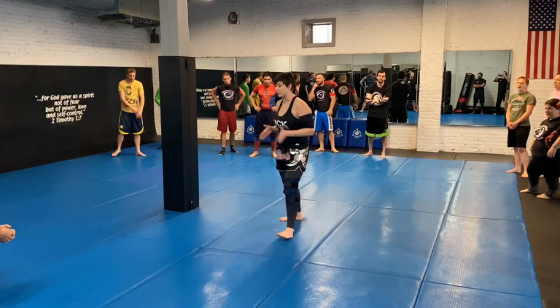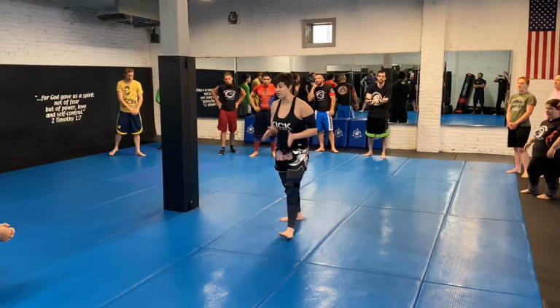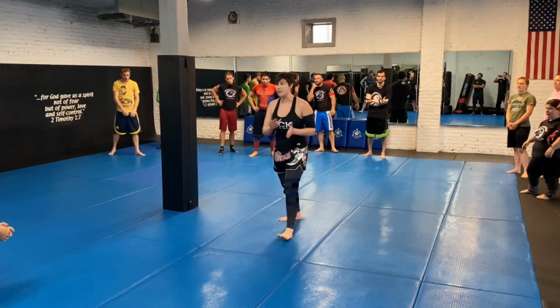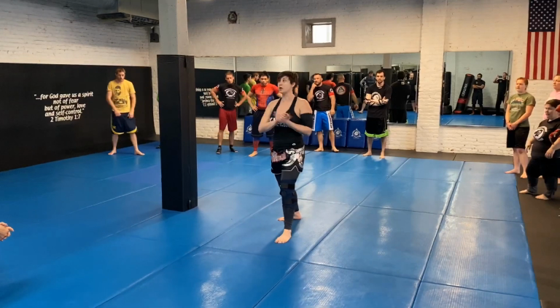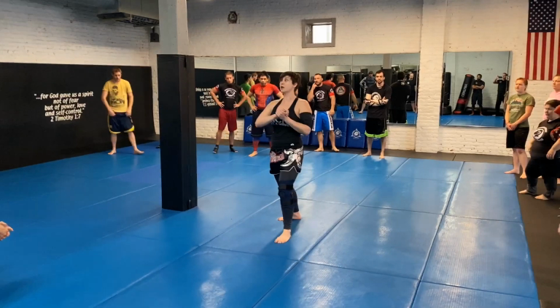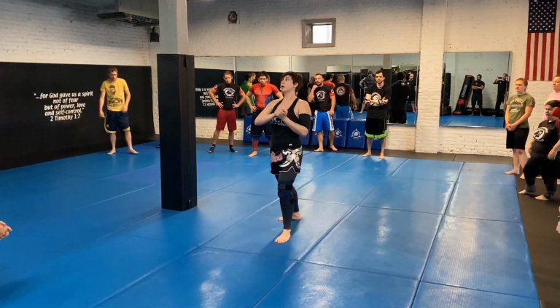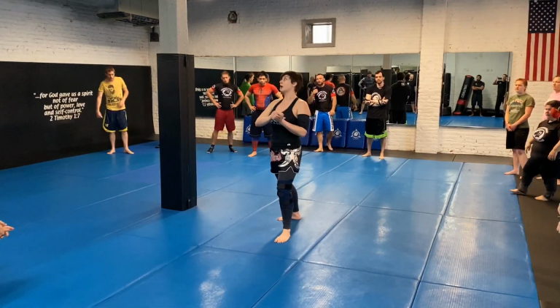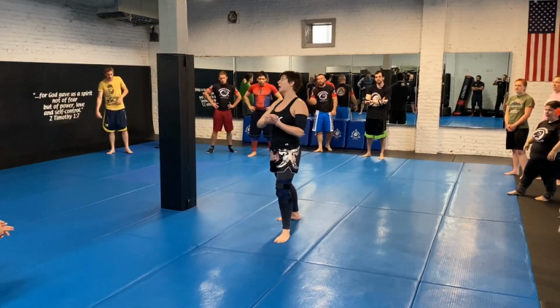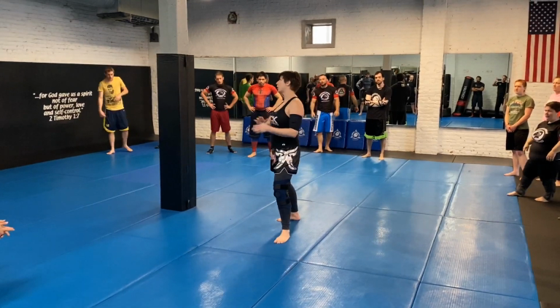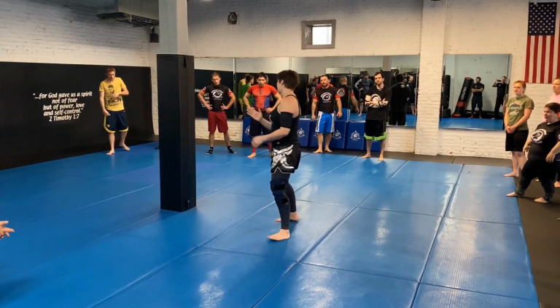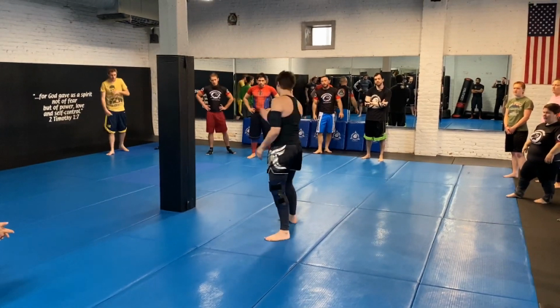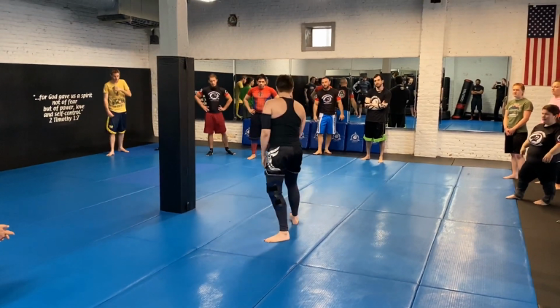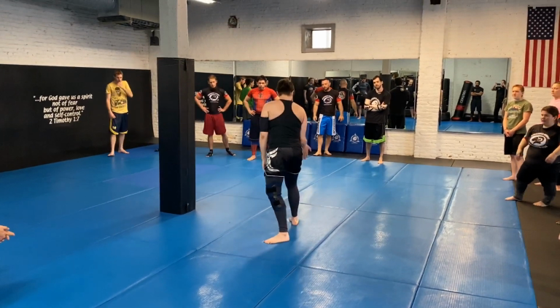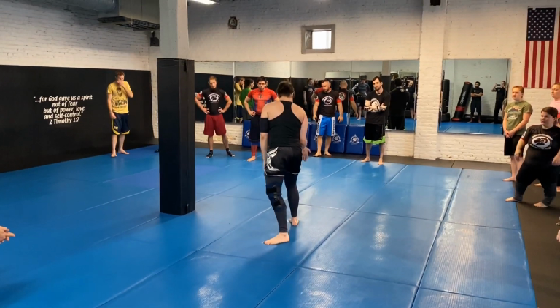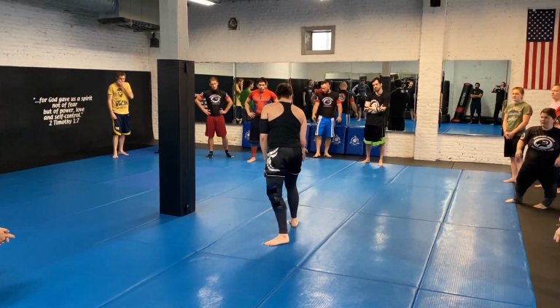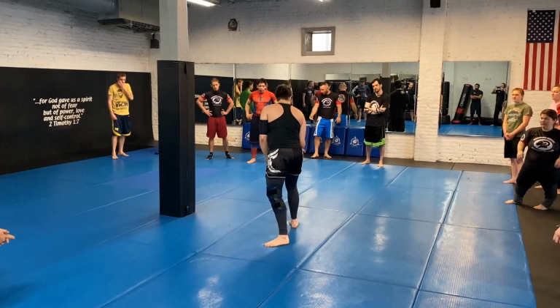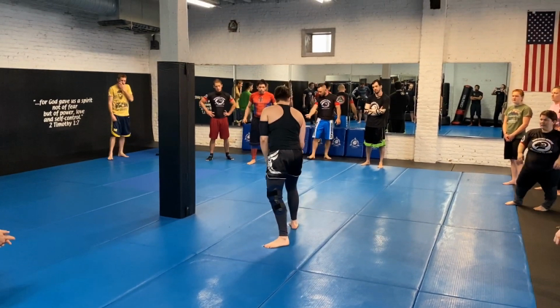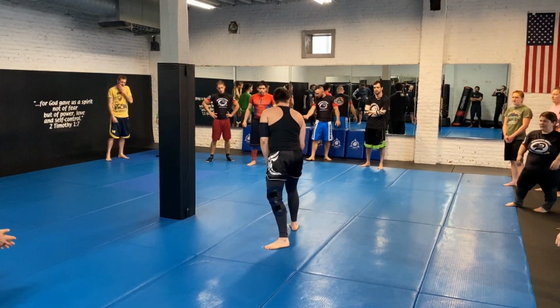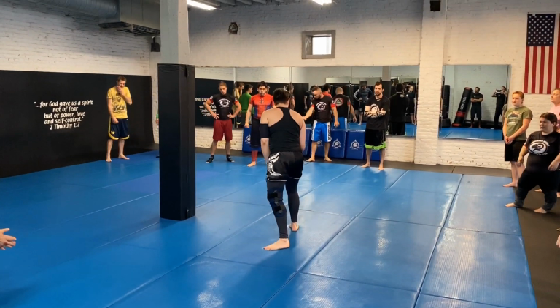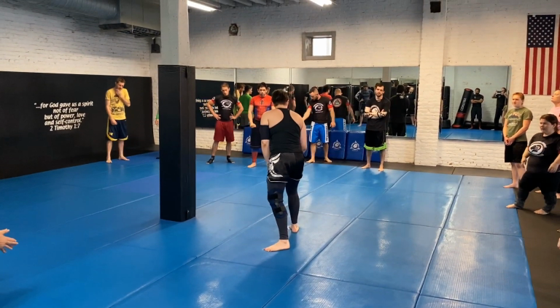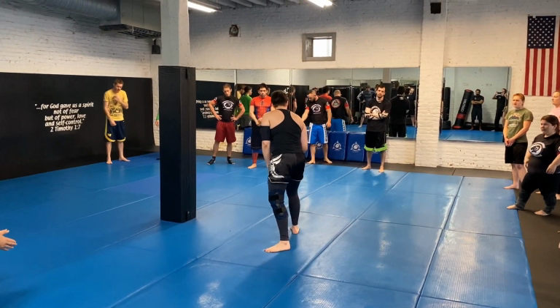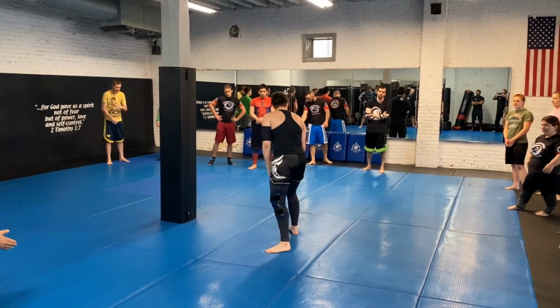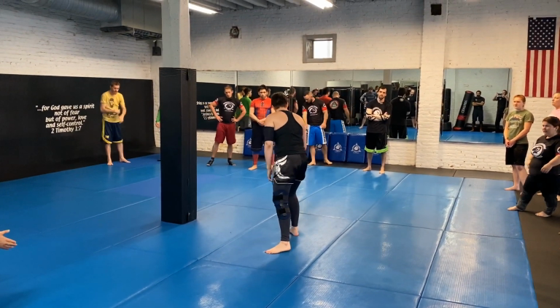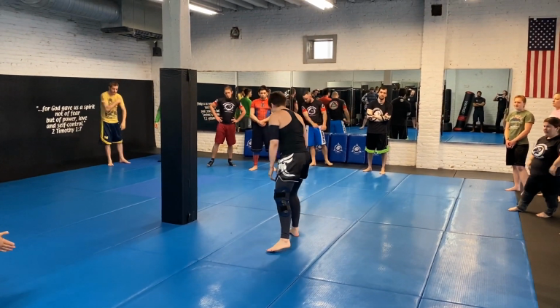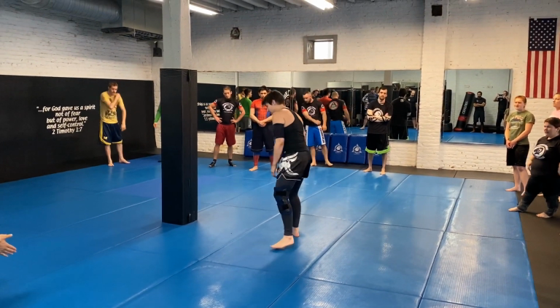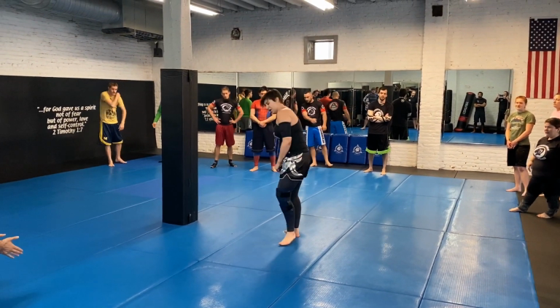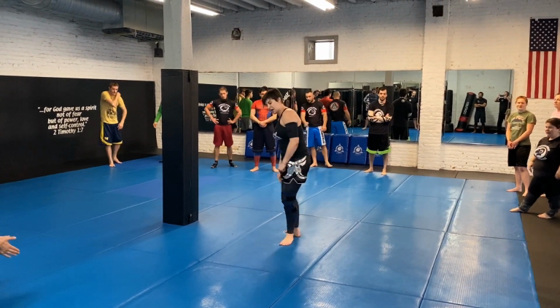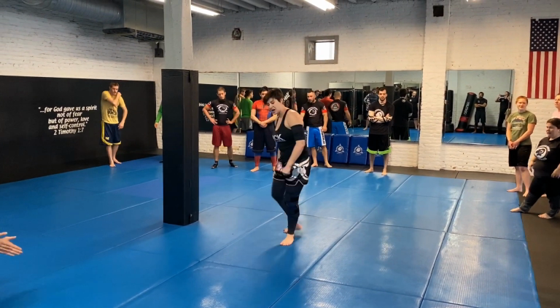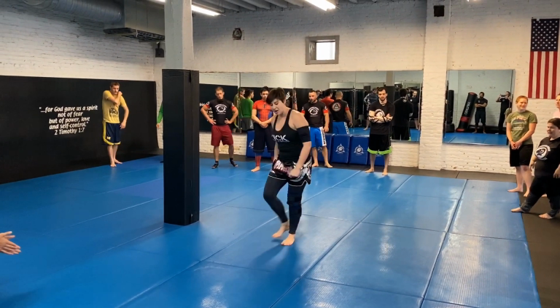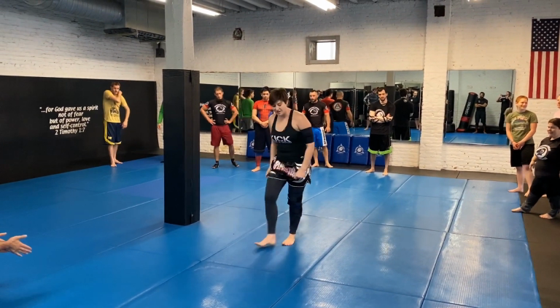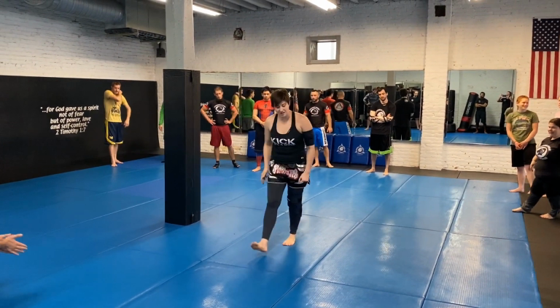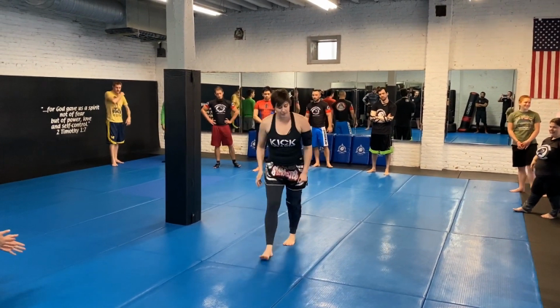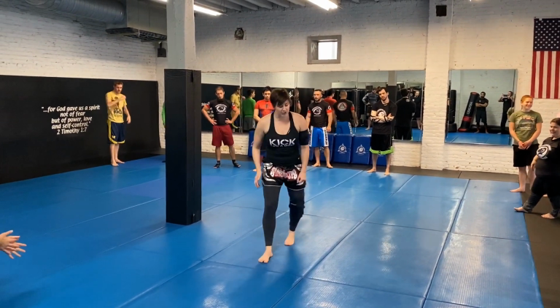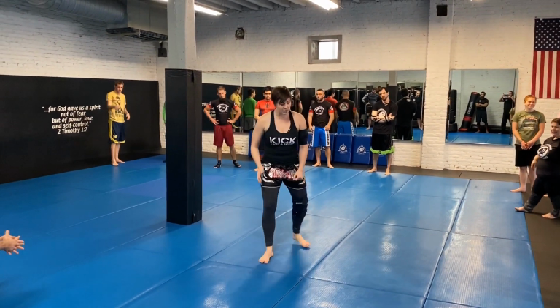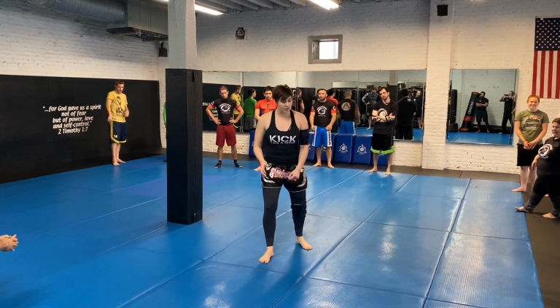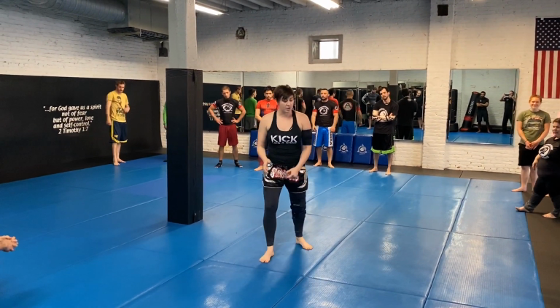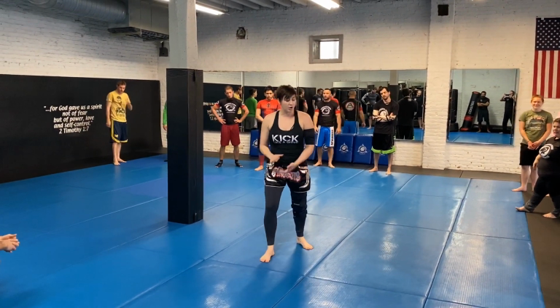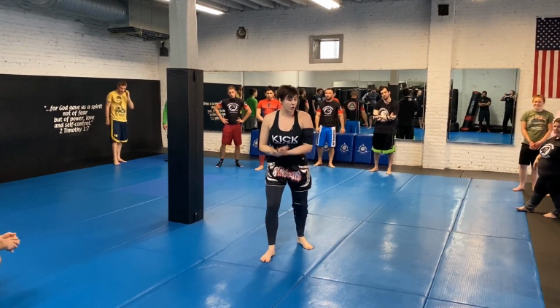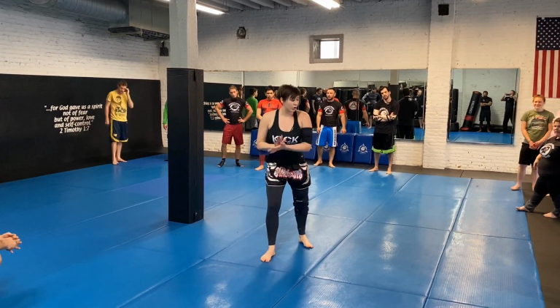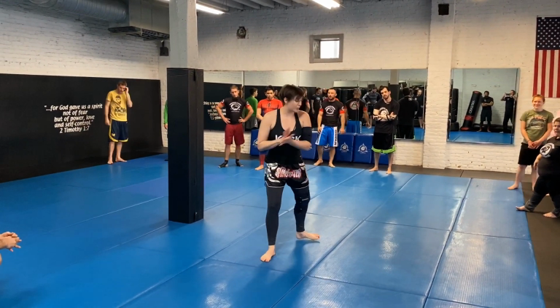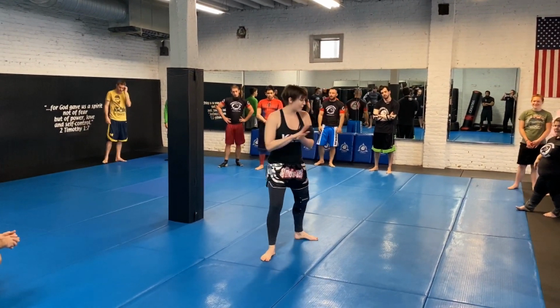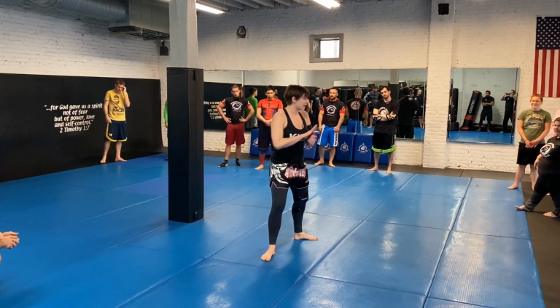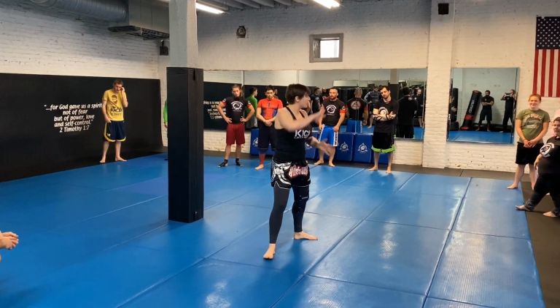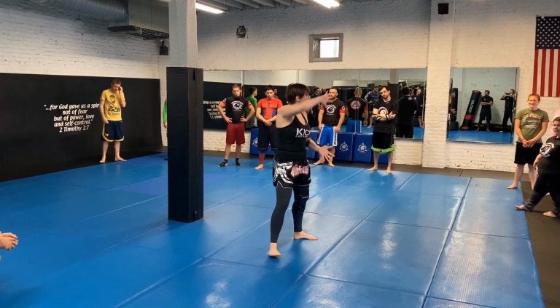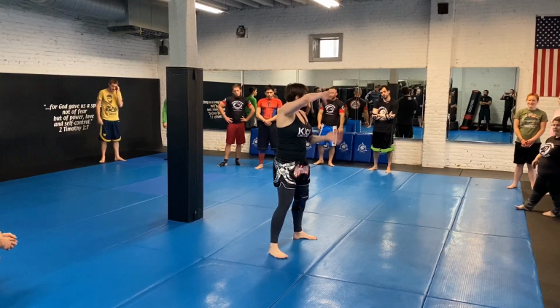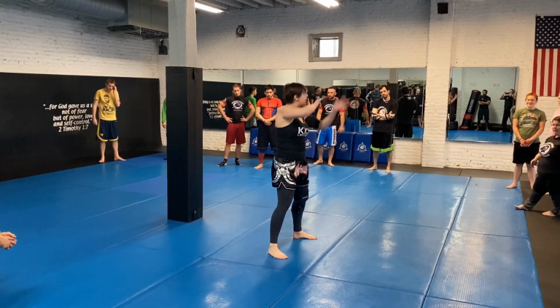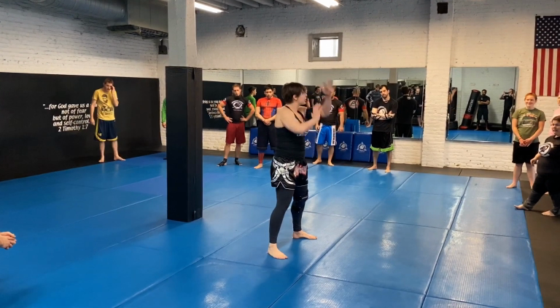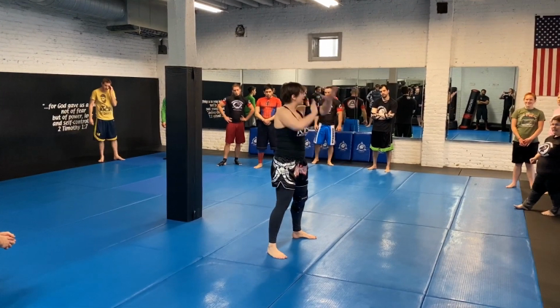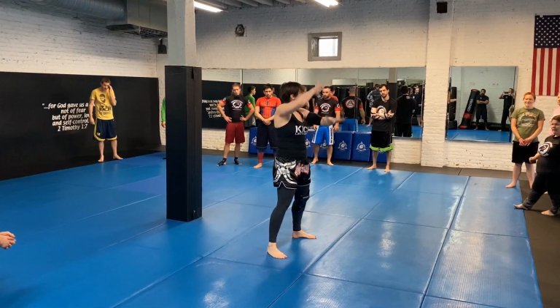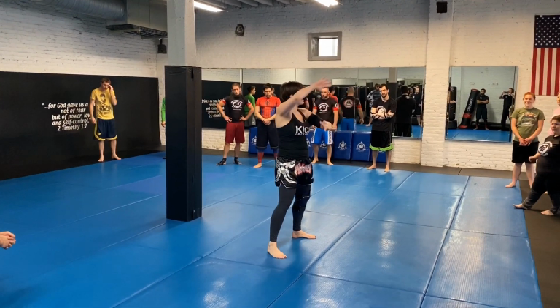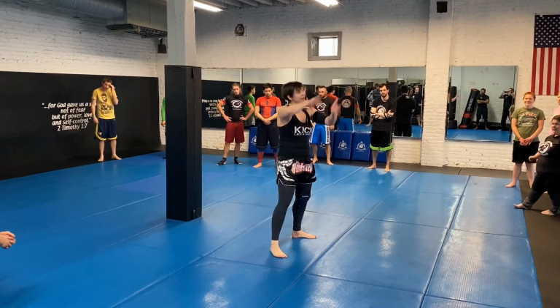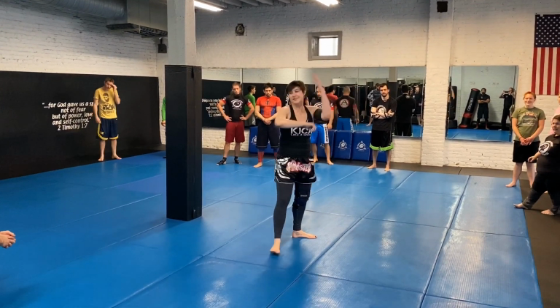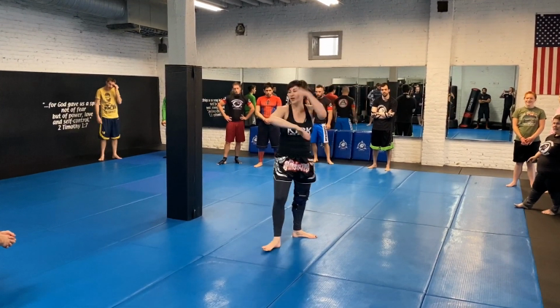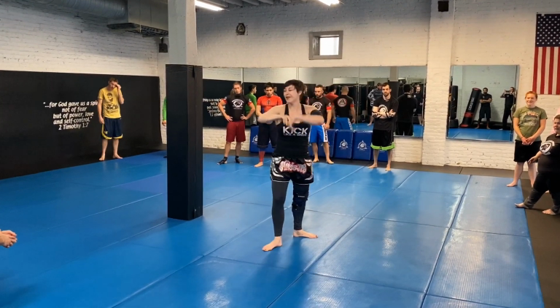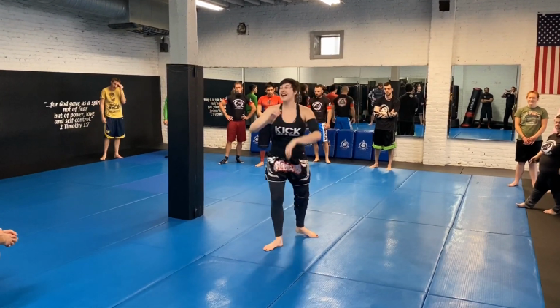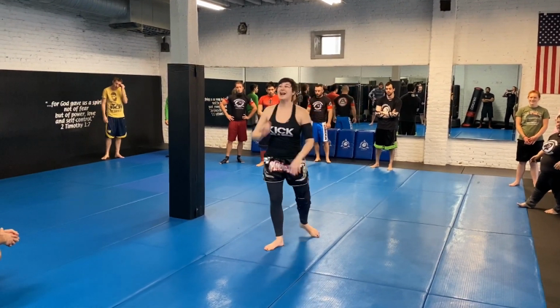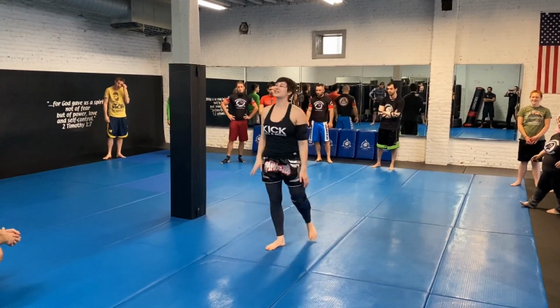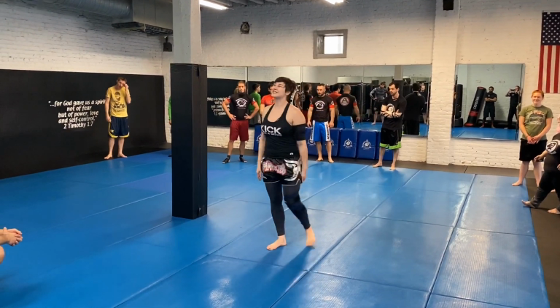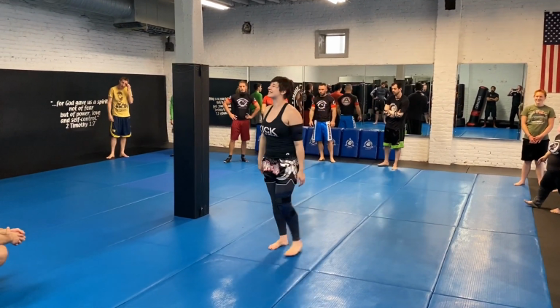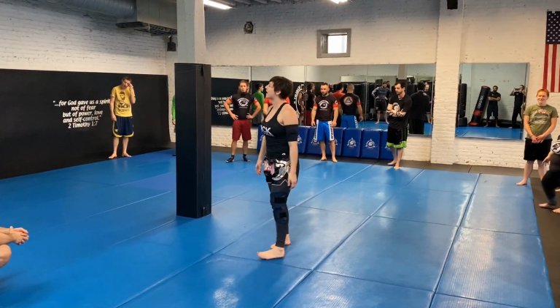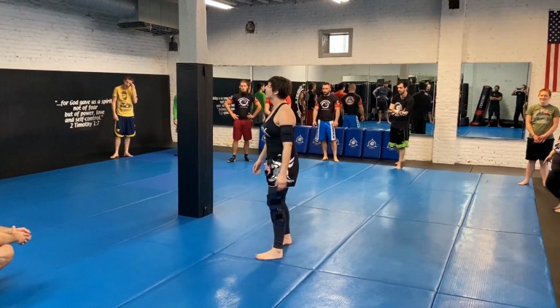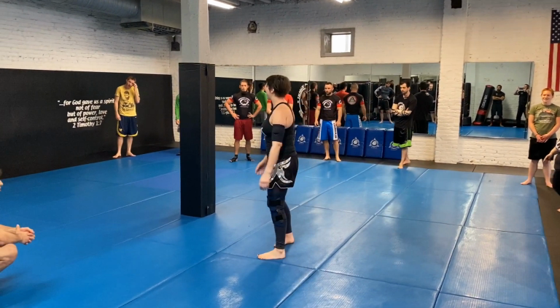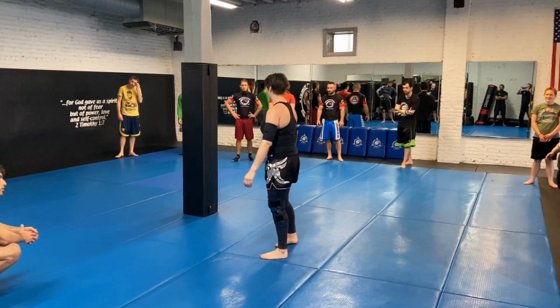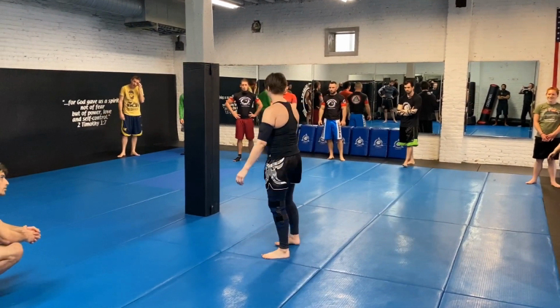I'm going to step in and look at my back, make sure it's still there — that's good. Step in, look at my back. Where your hands are actually does not matter.